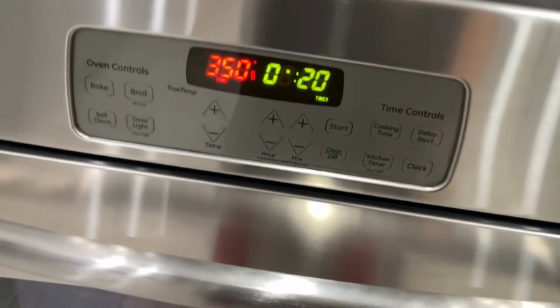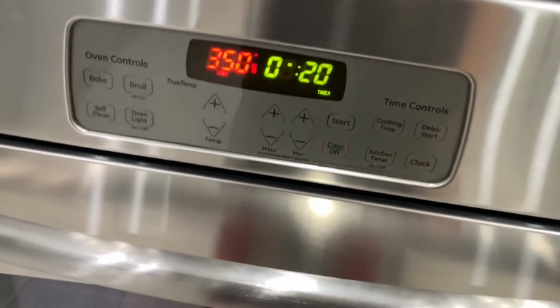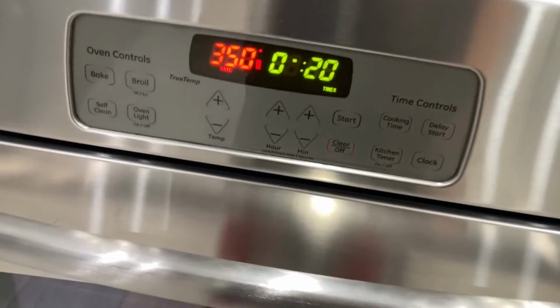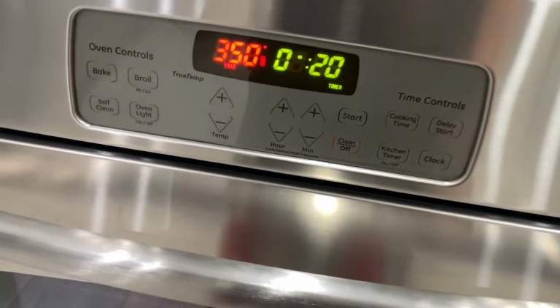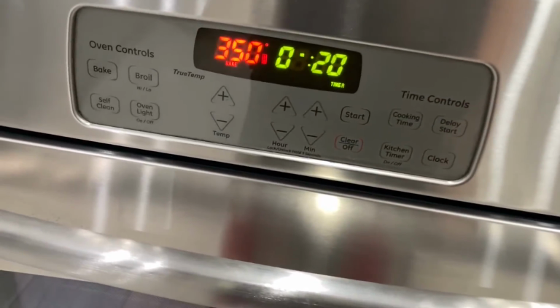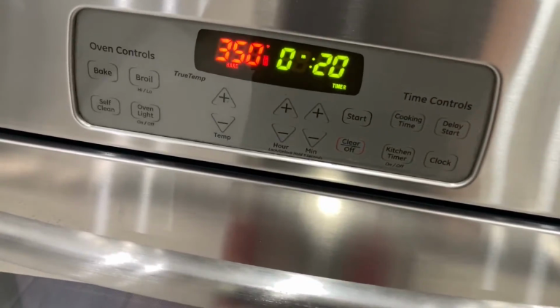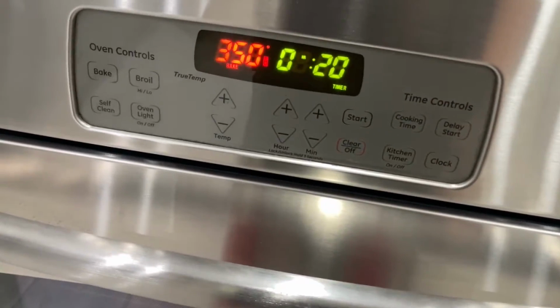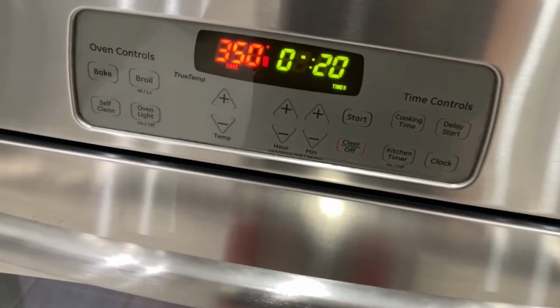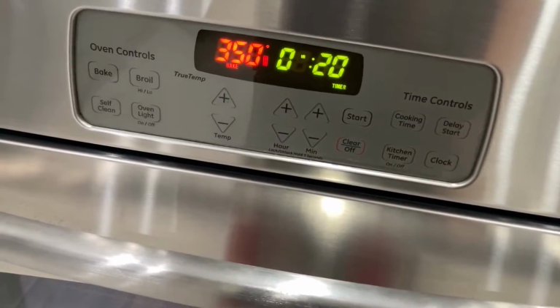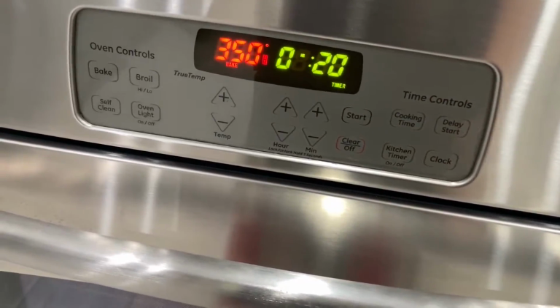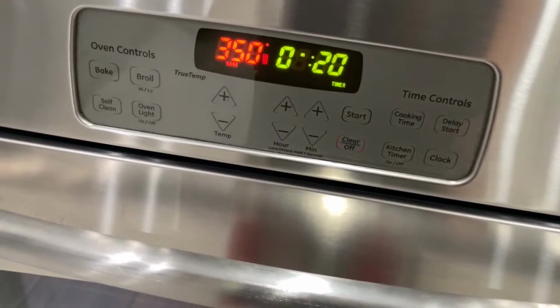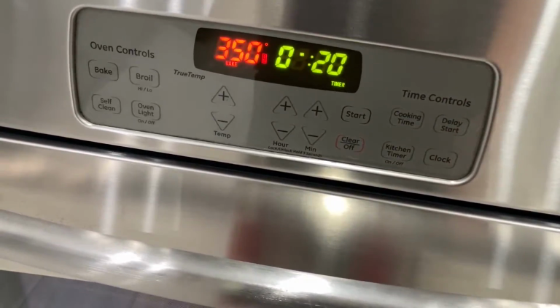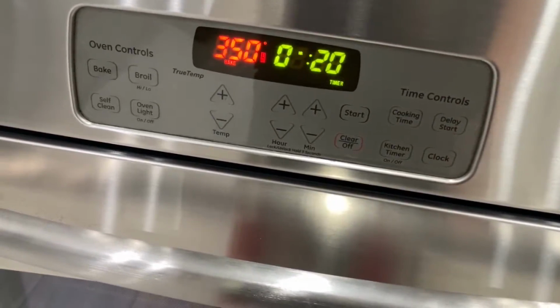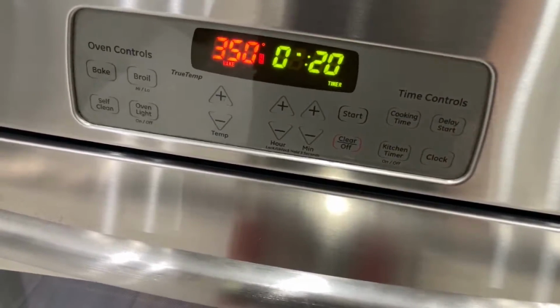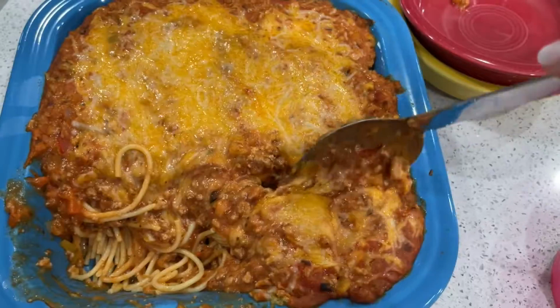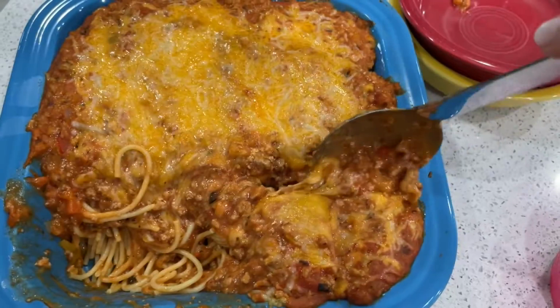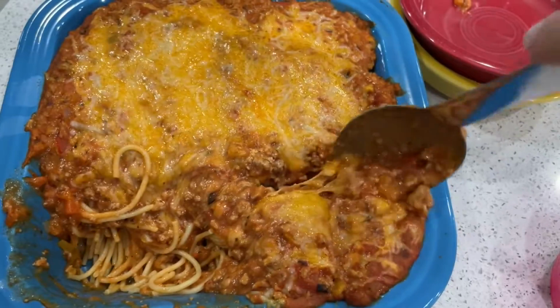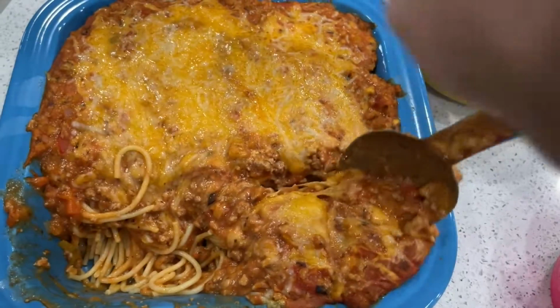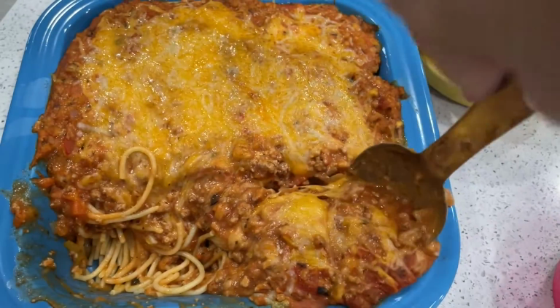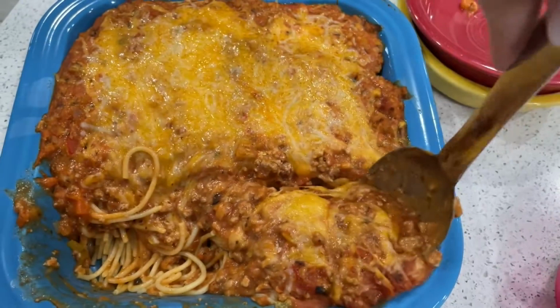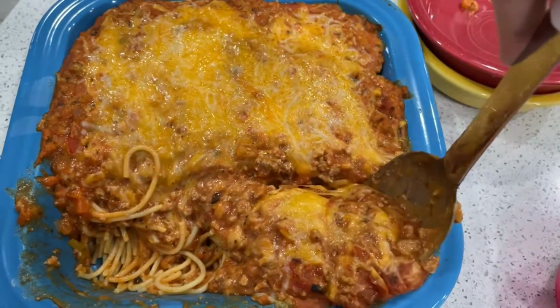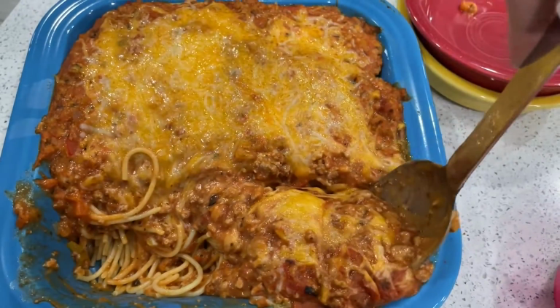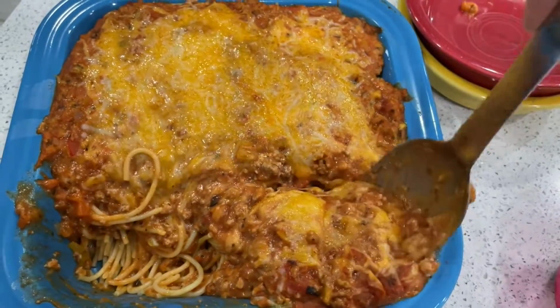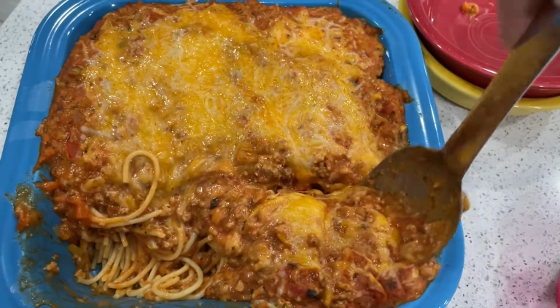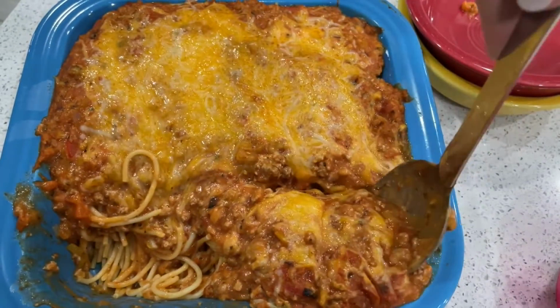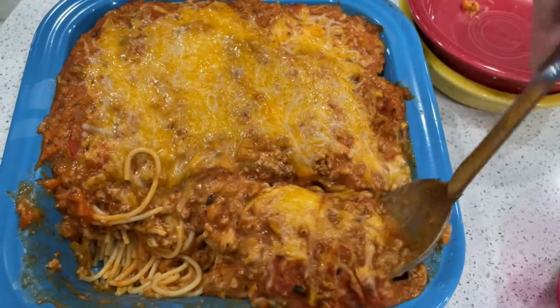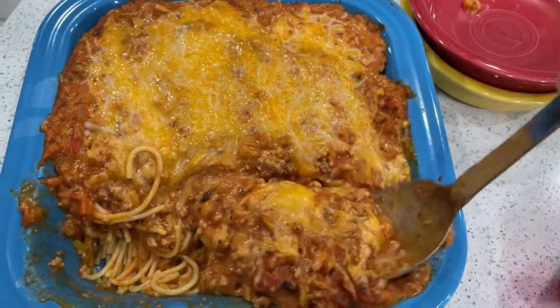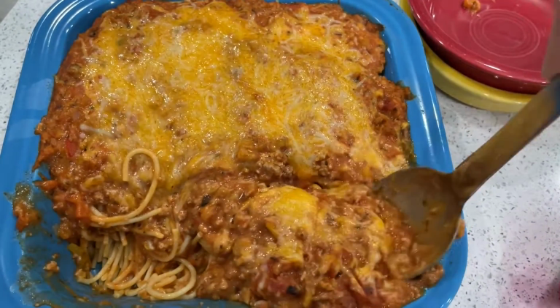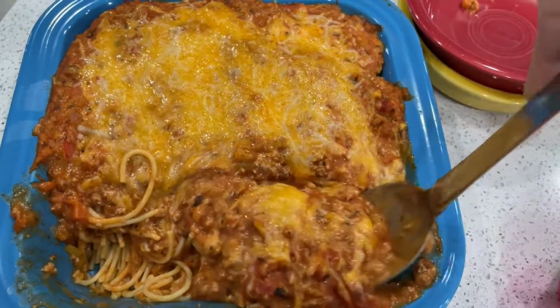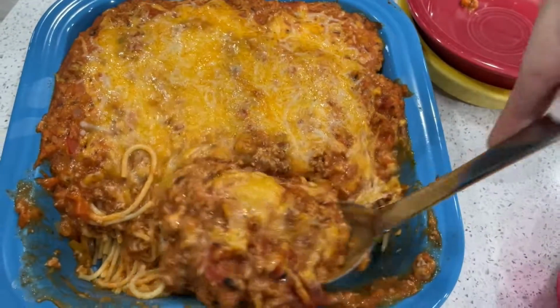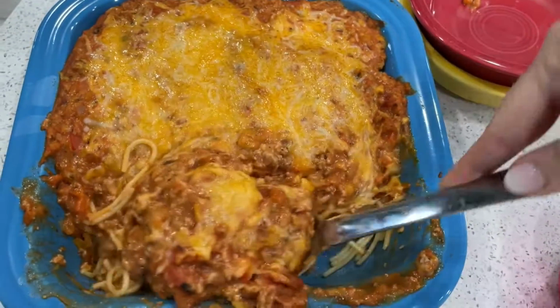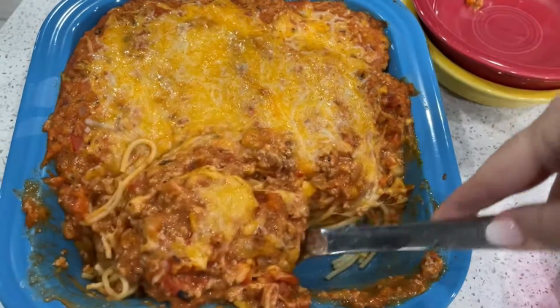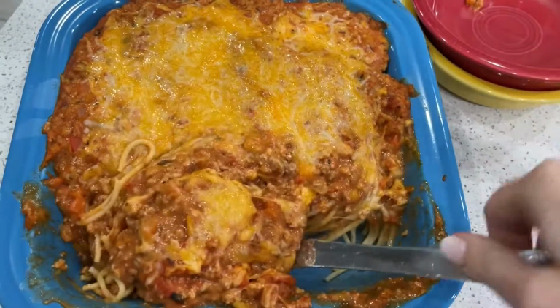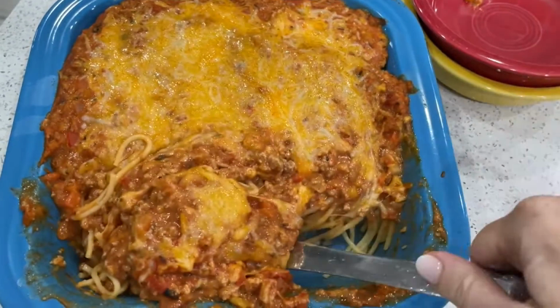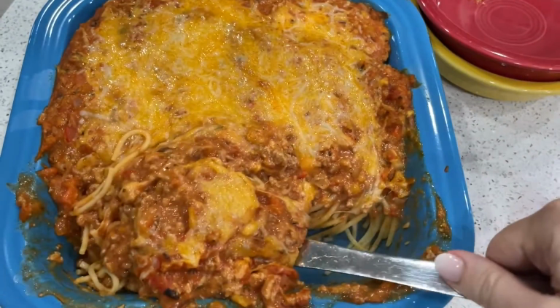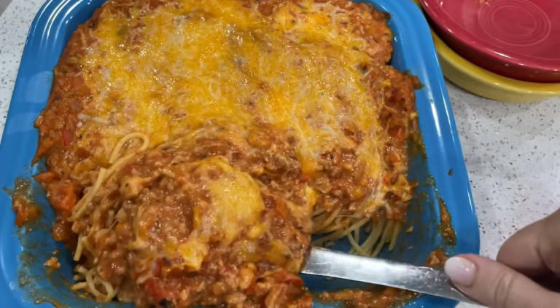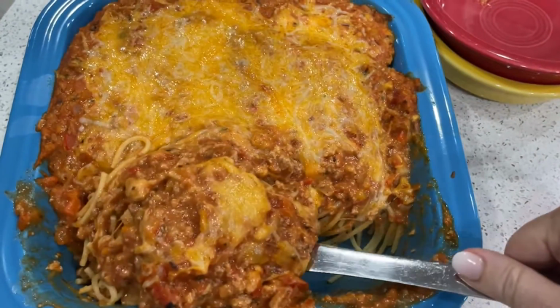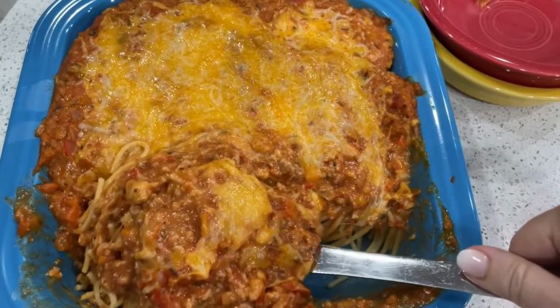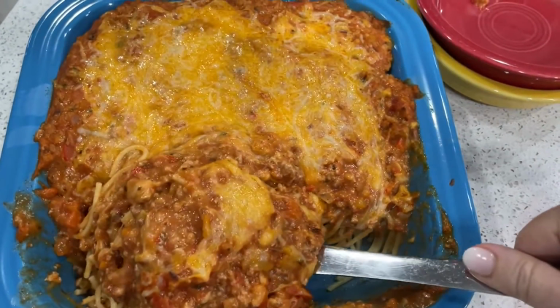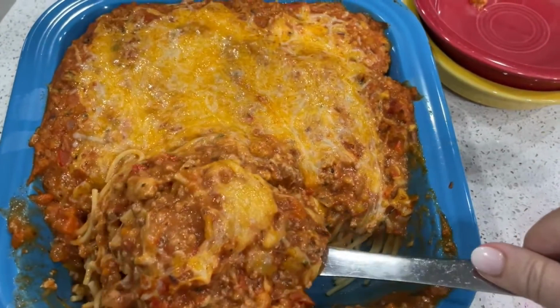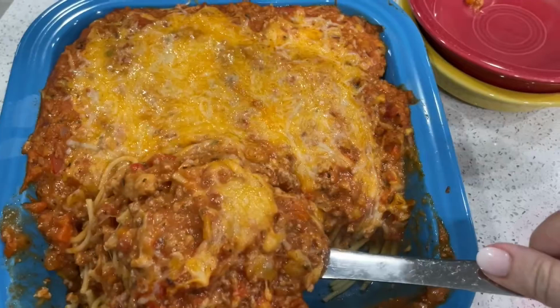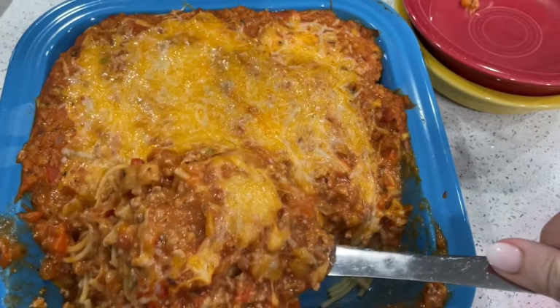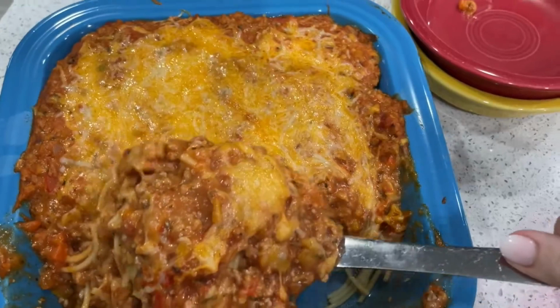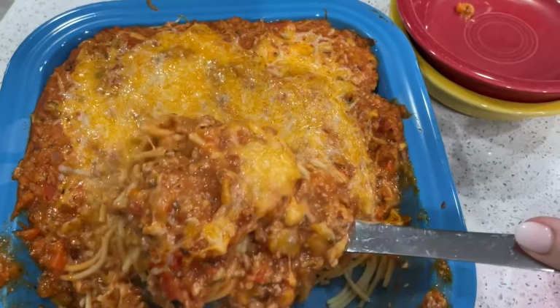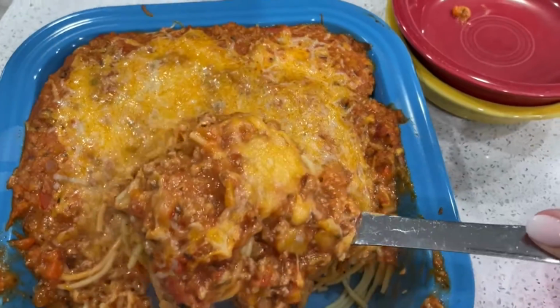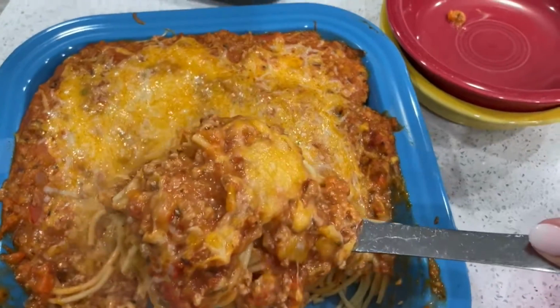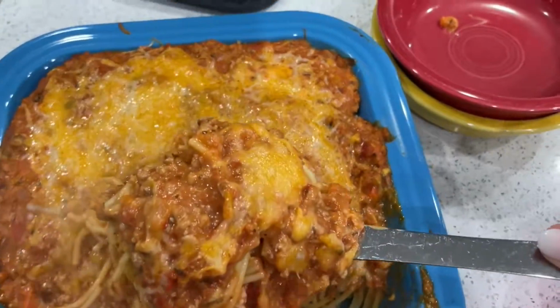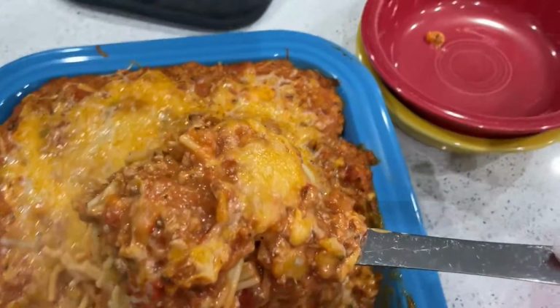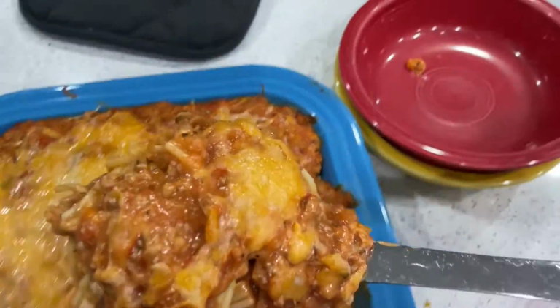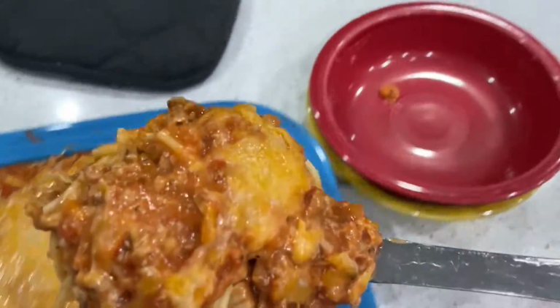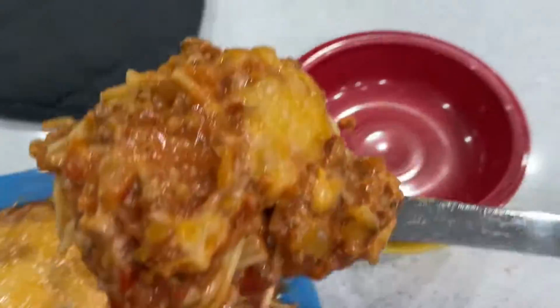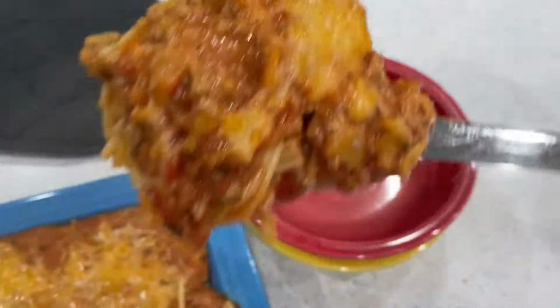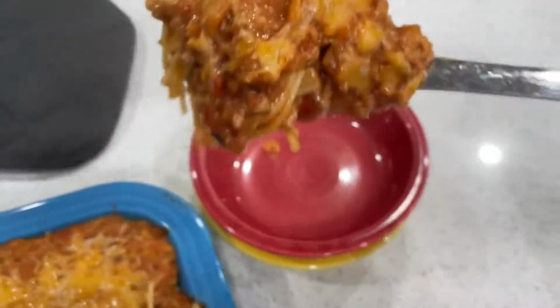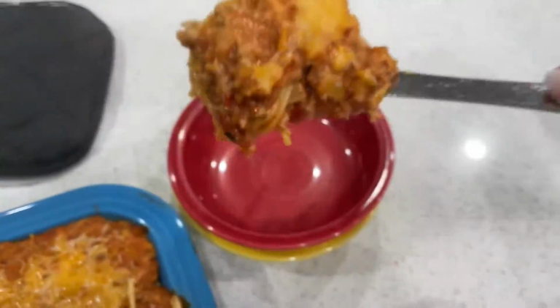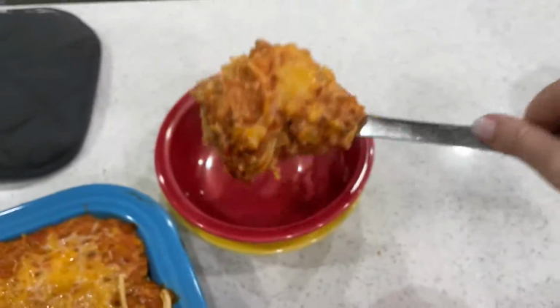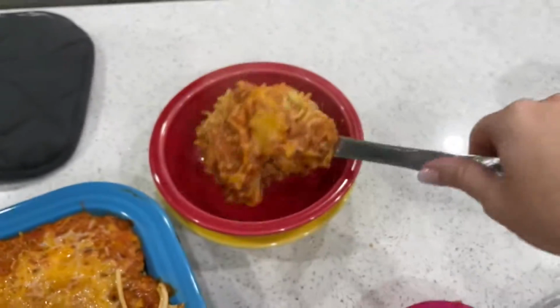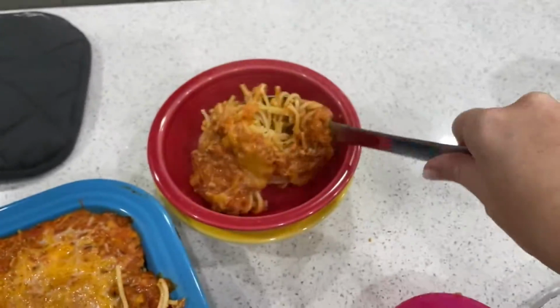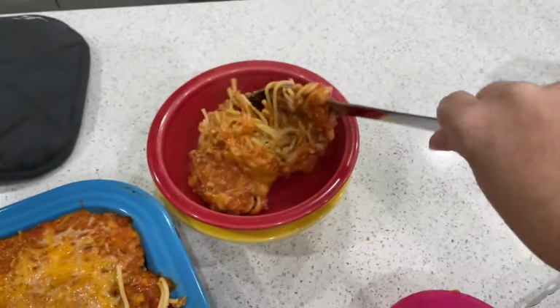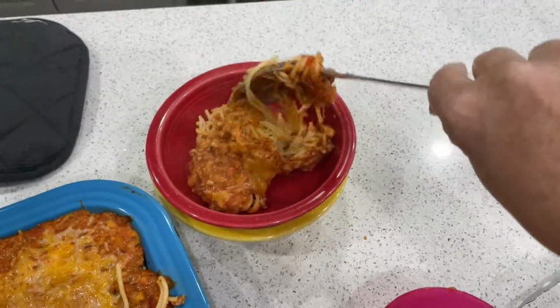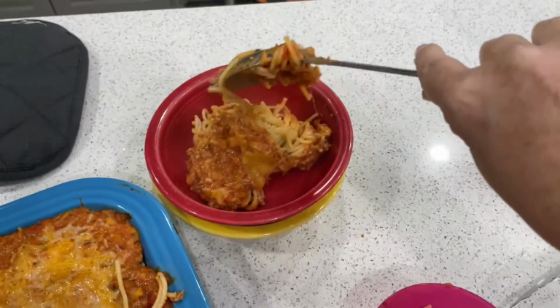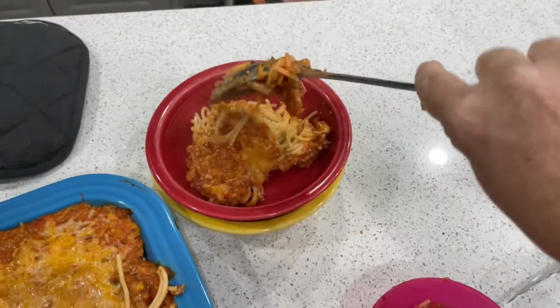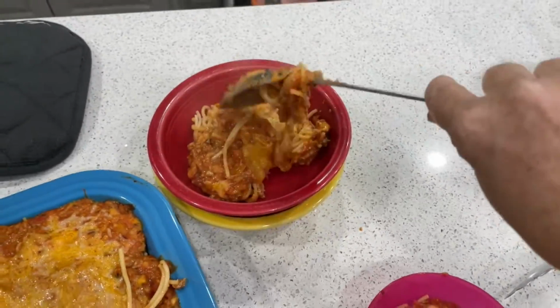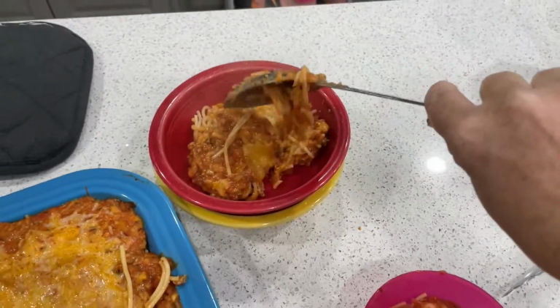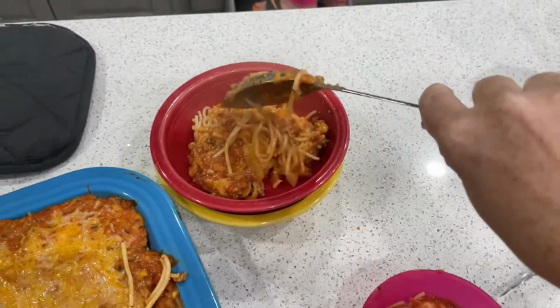This was a family hit — everyone loved this. Even the three-year-old gave rave reviews. That's a win in my book.